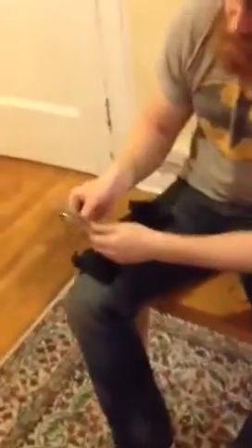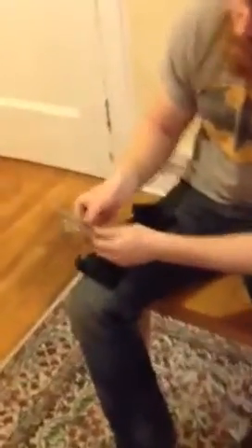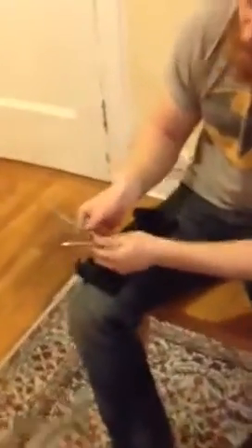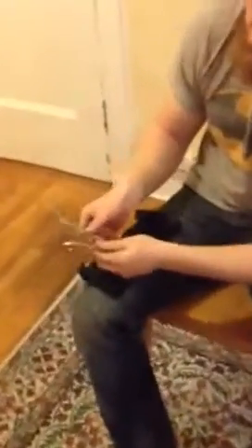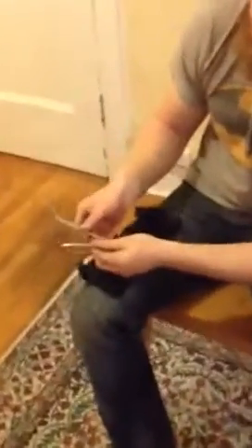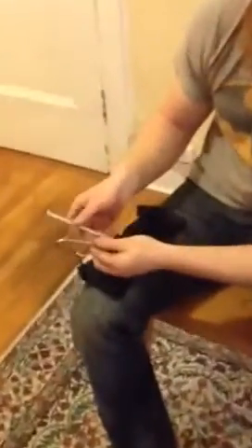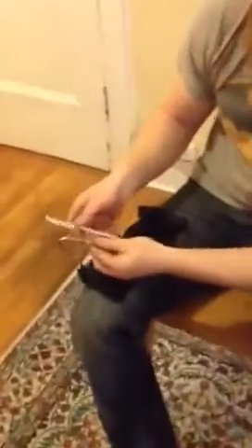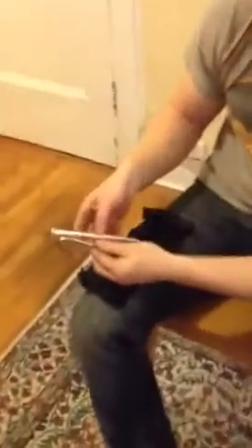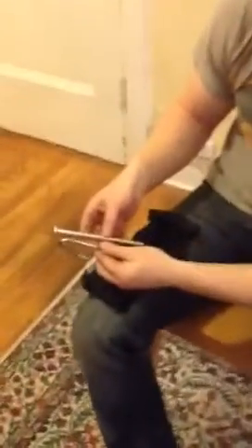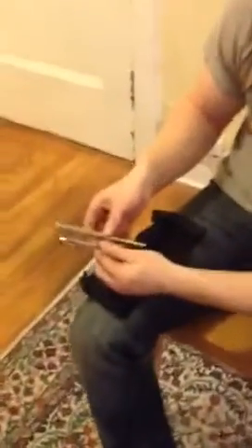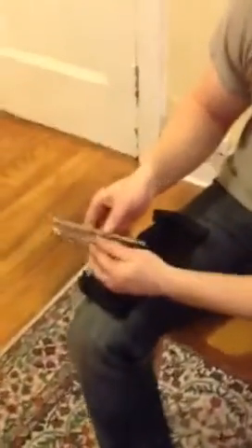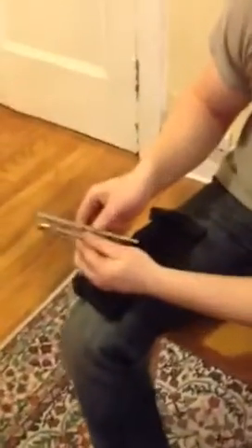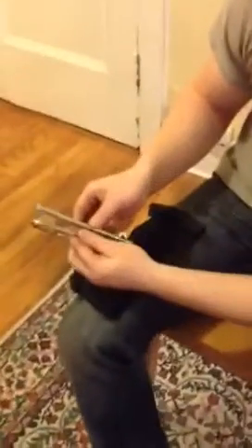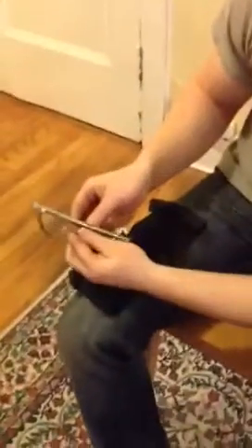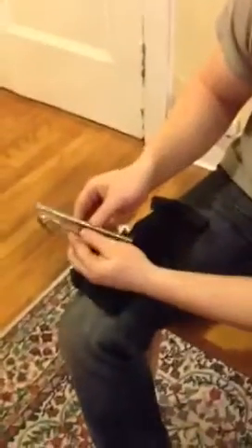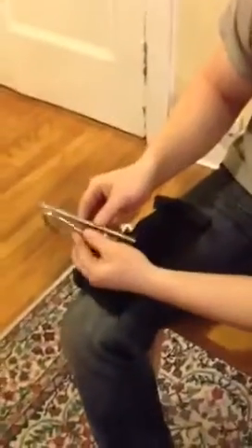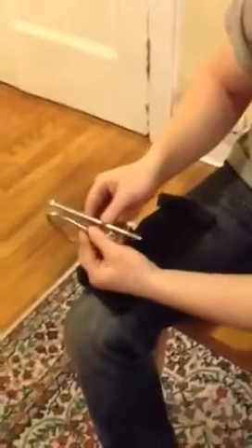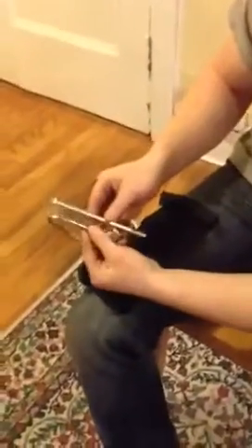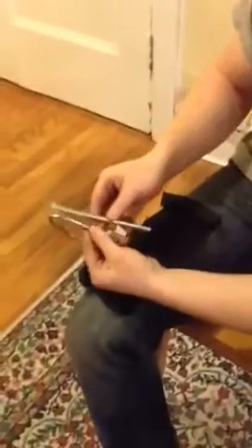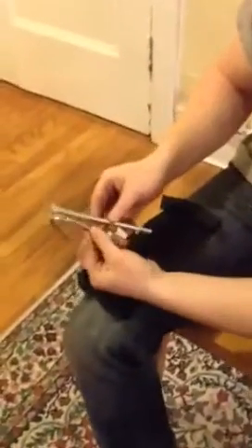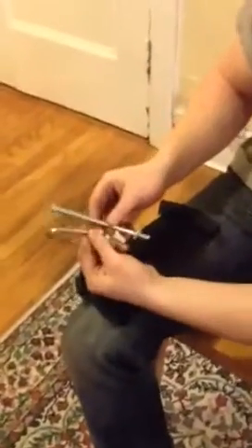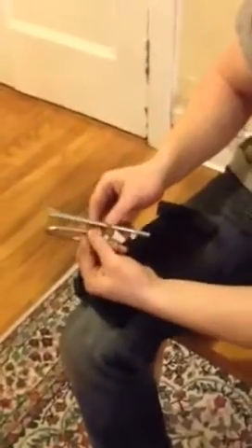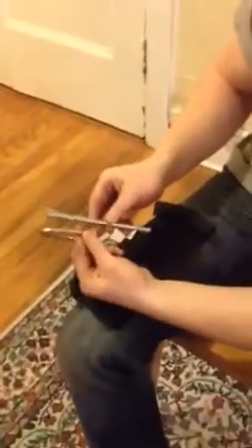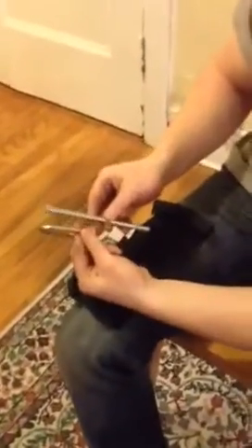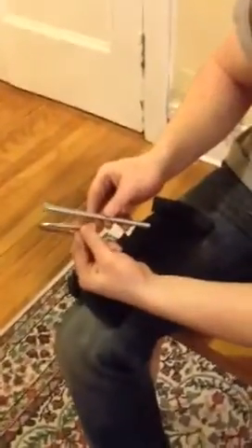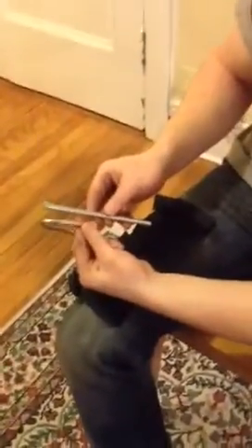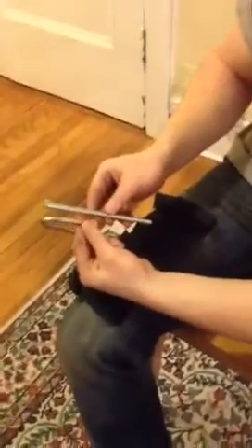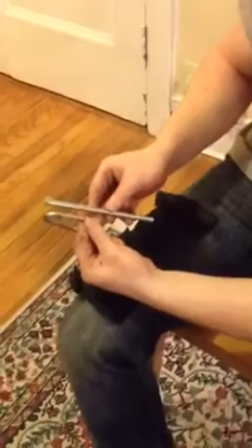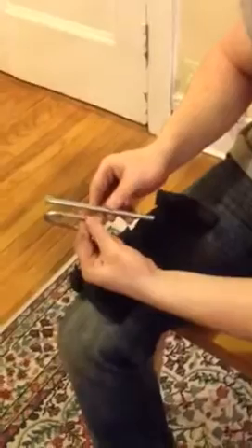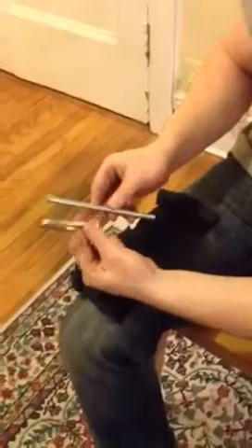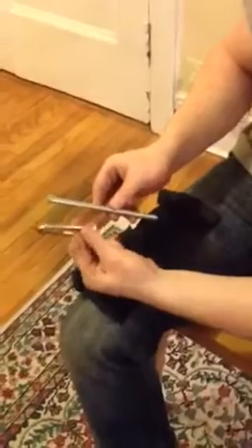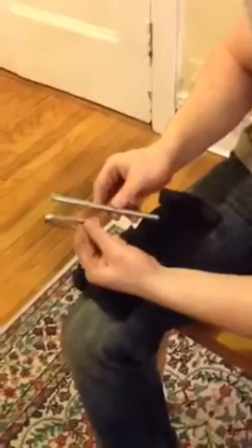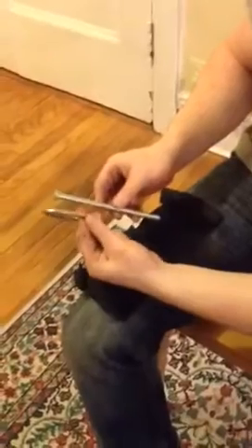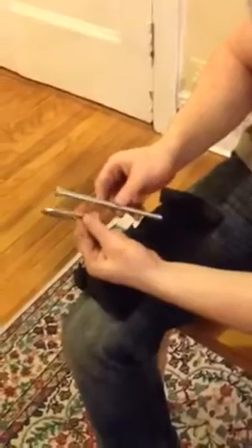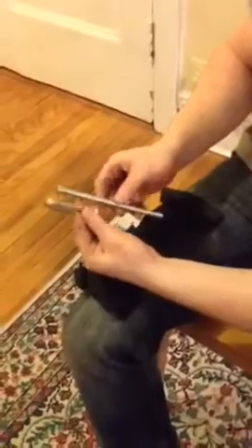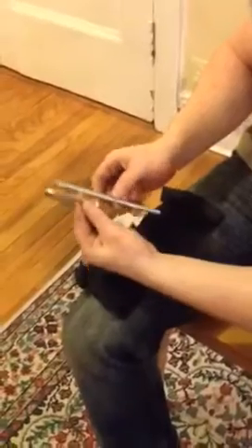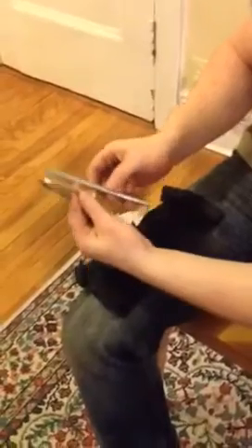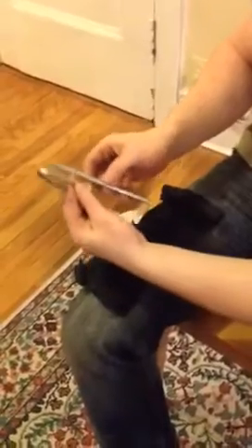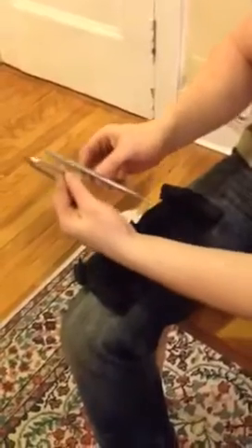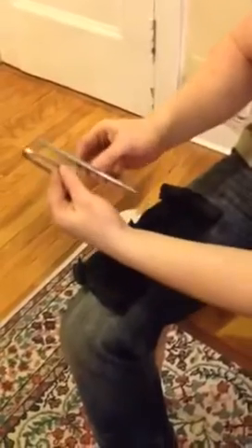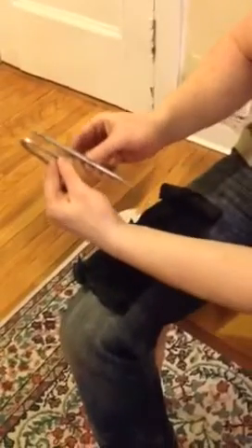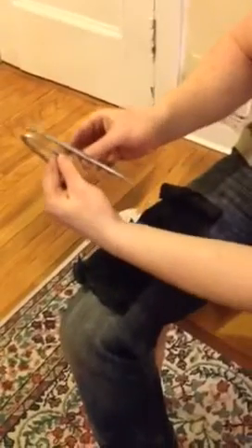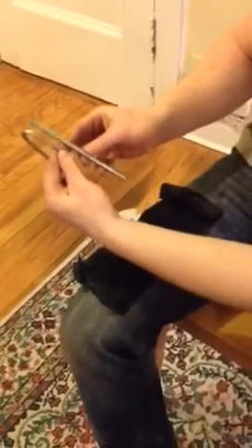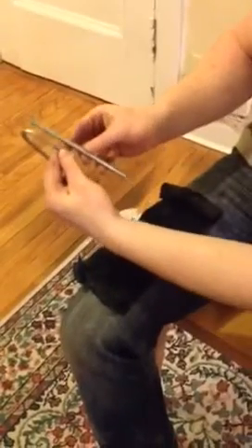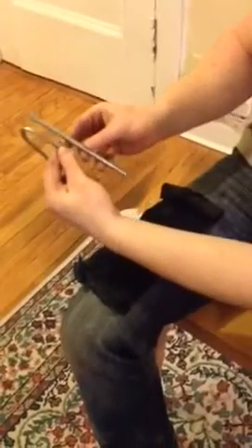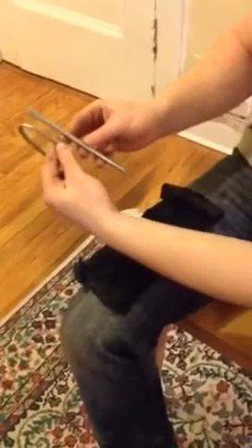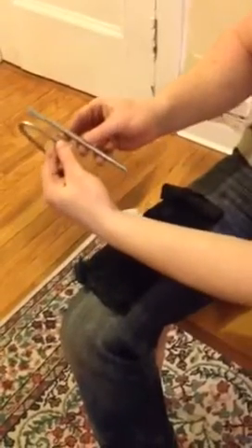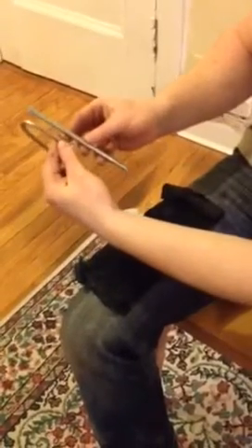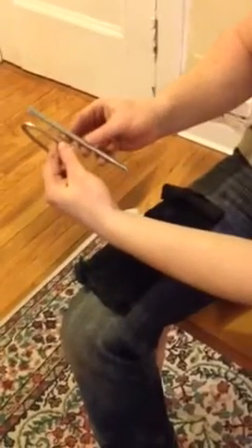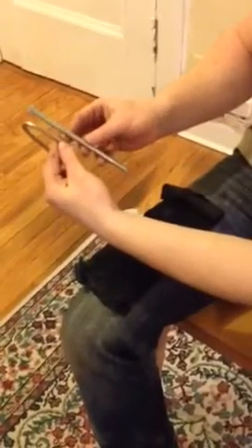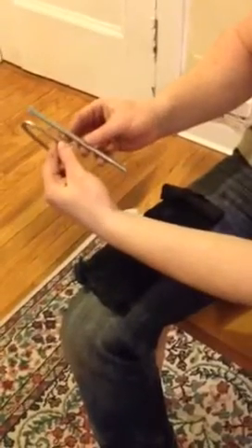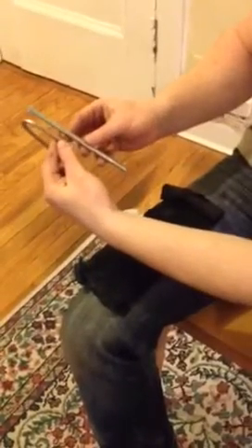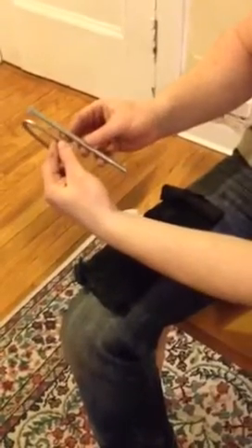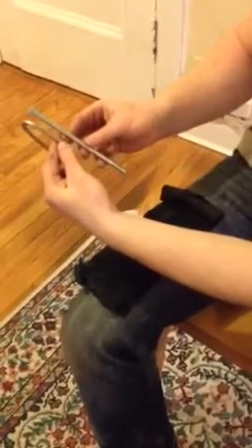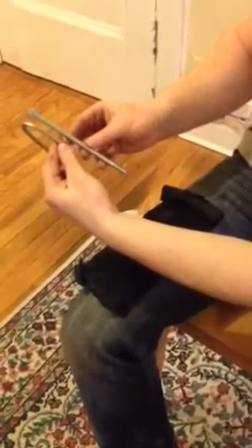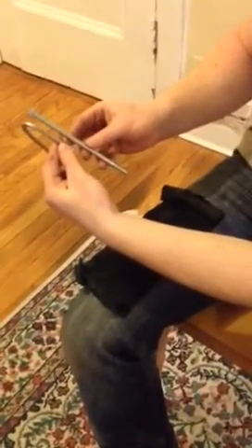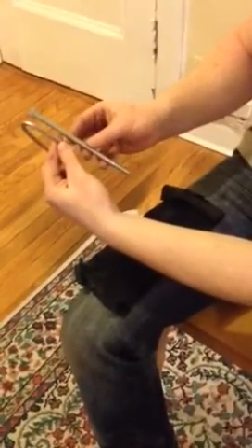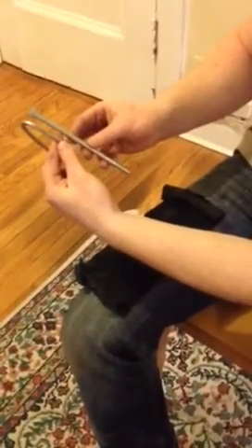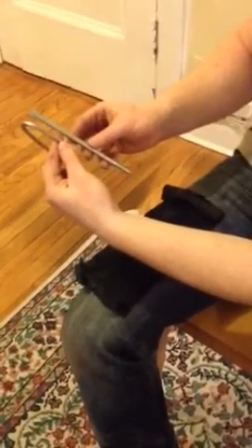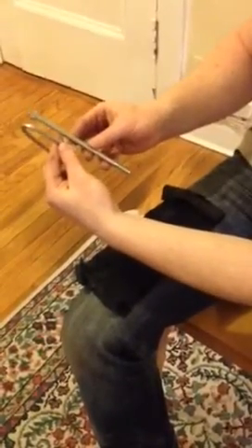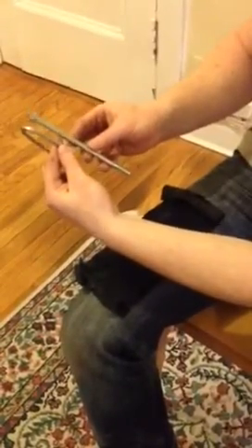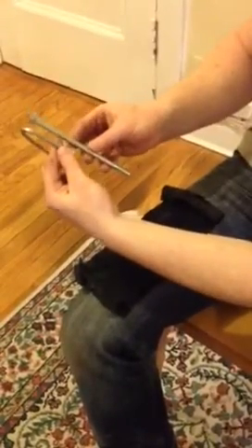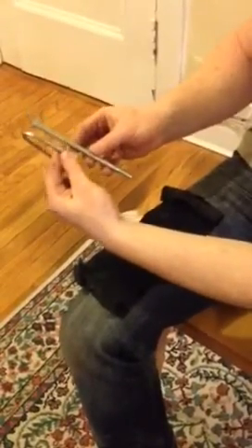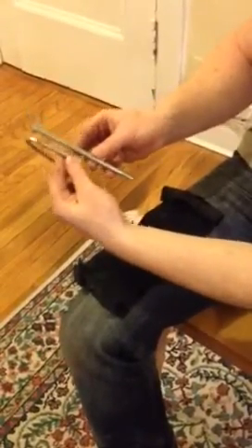You can see the difference in thickness between these. This is a quarter inch and this is five sixteenths of an inch, or eight millimeters.